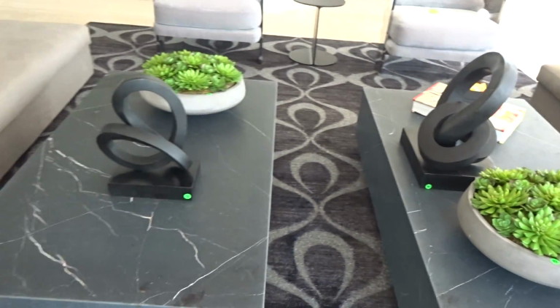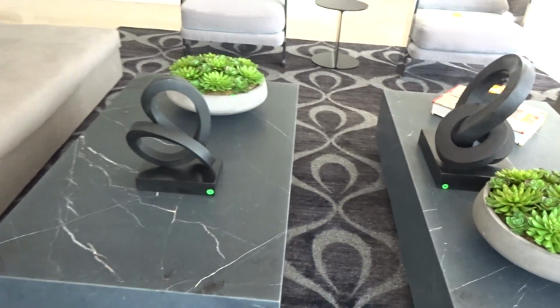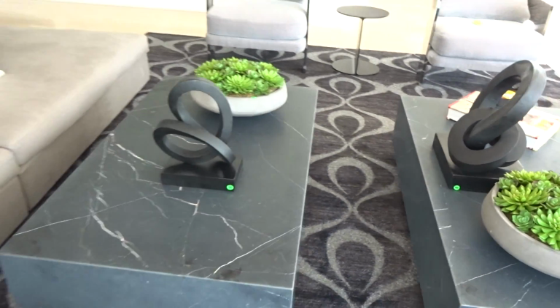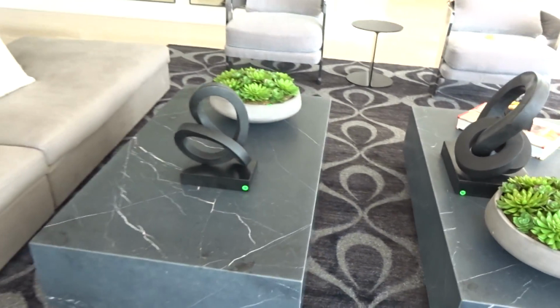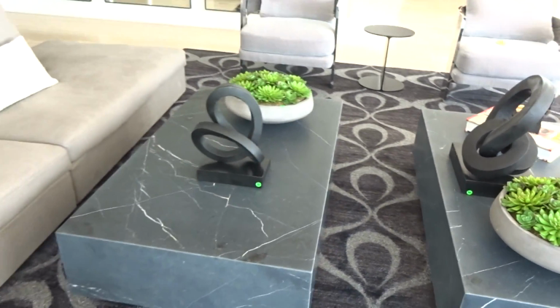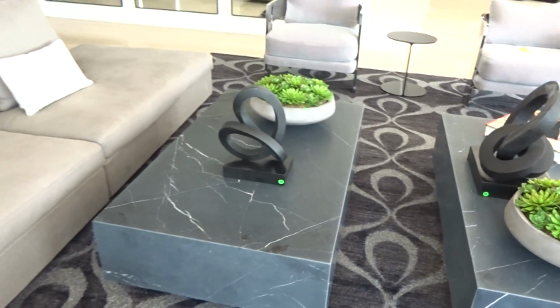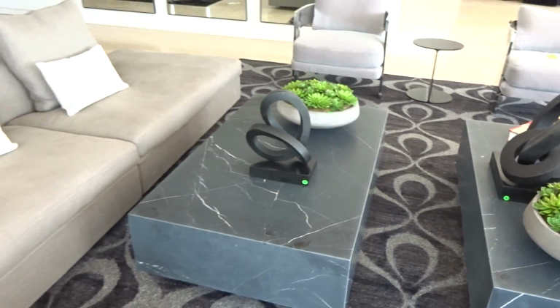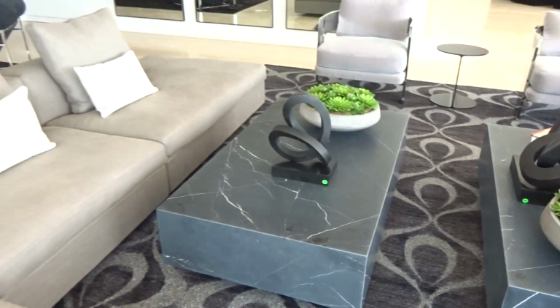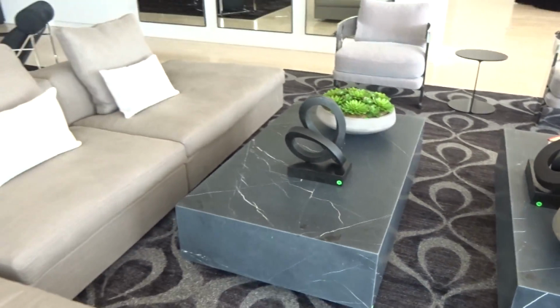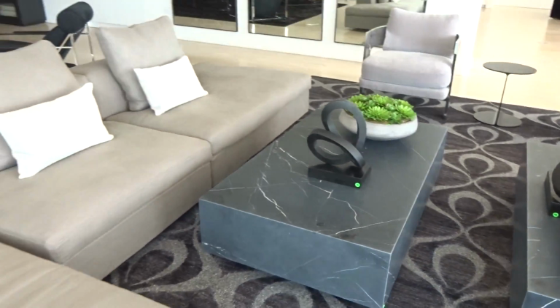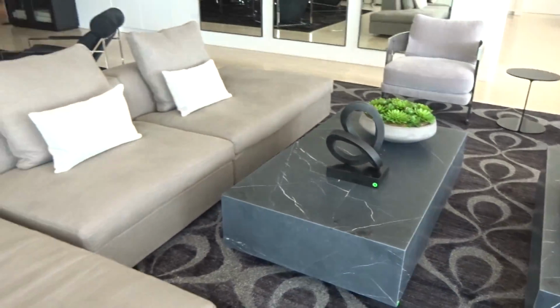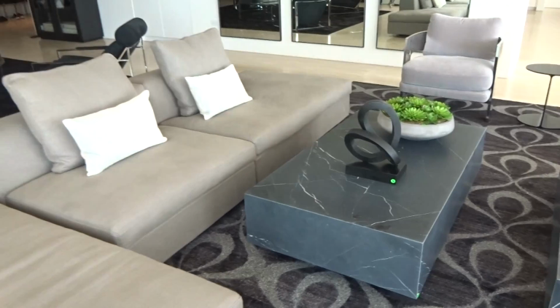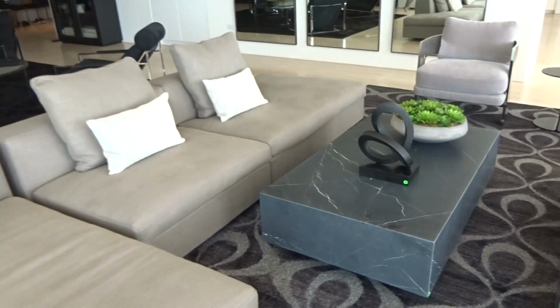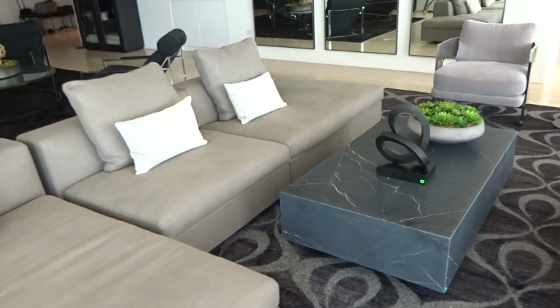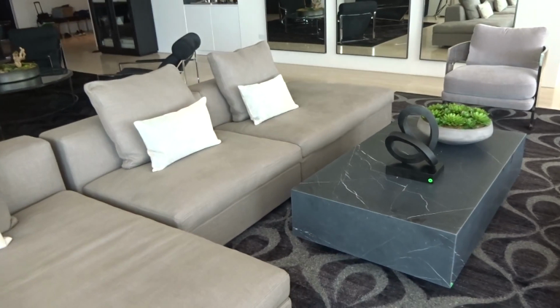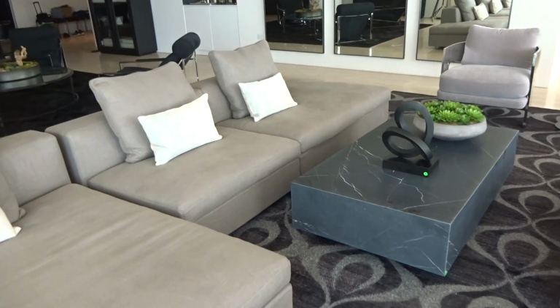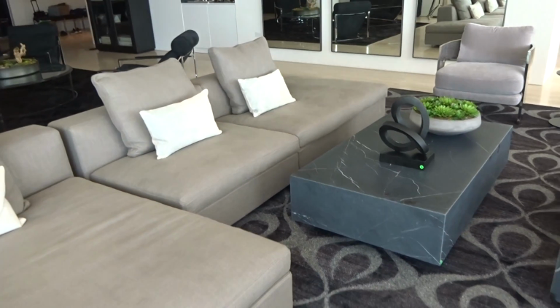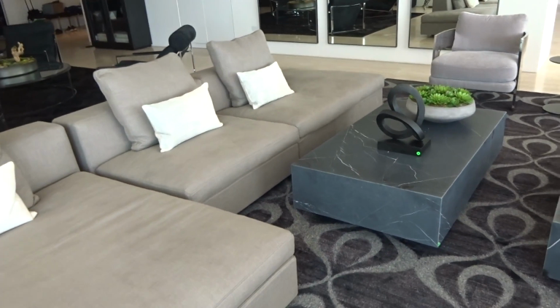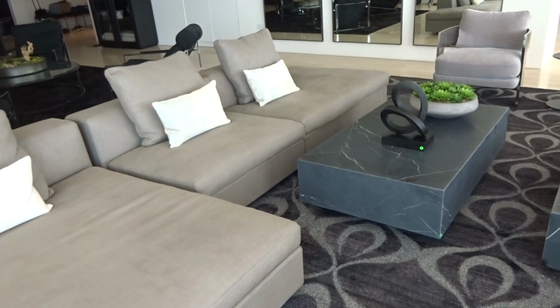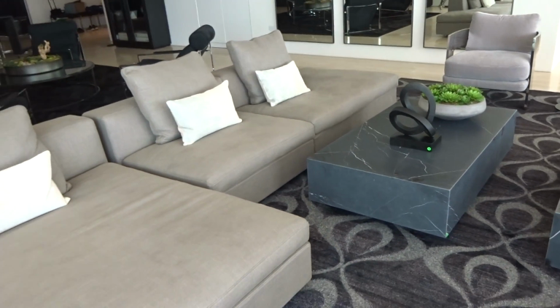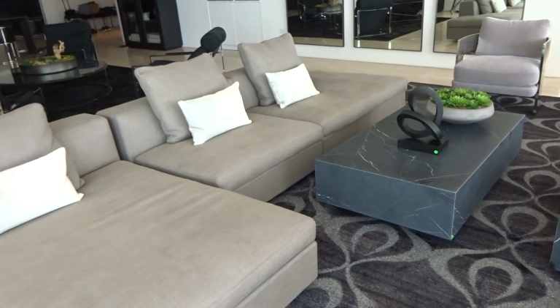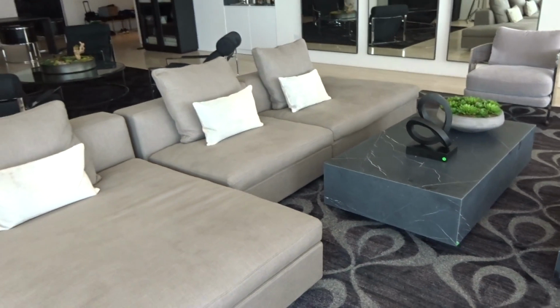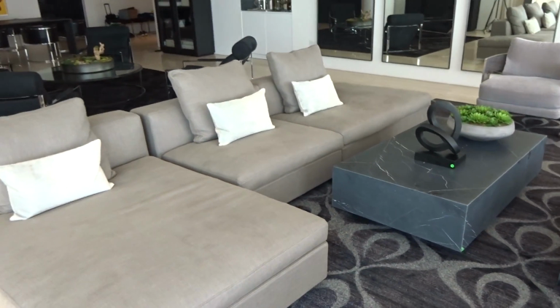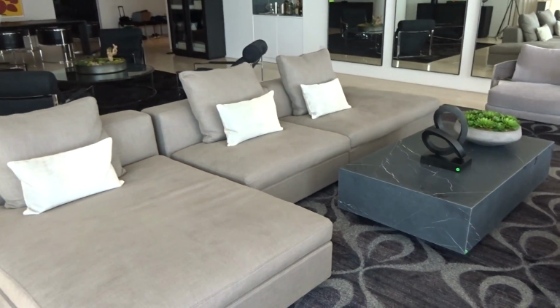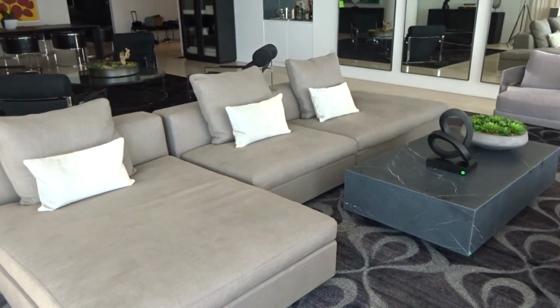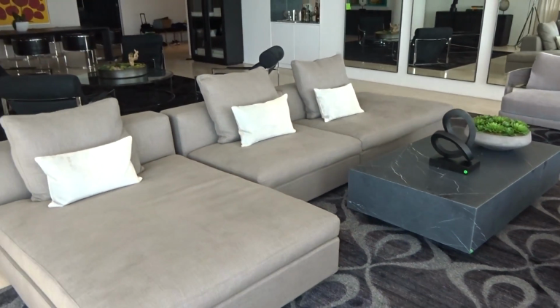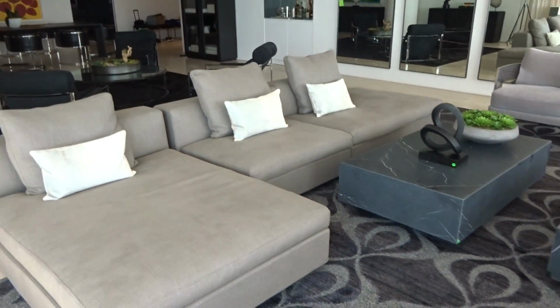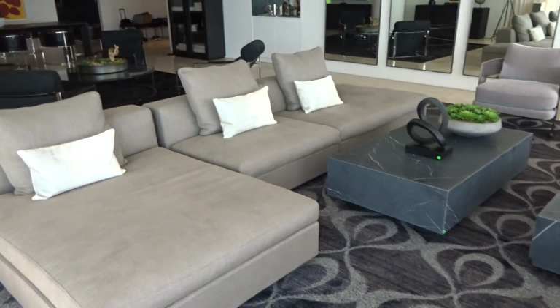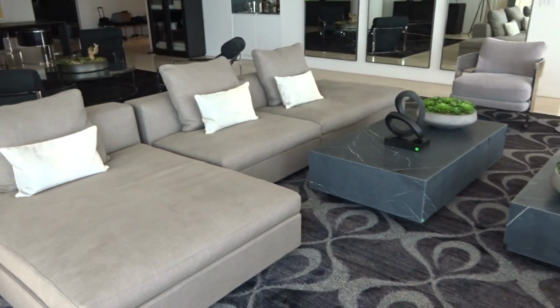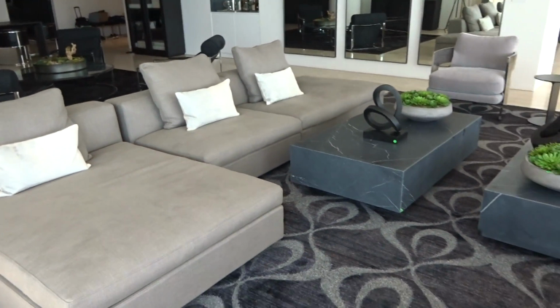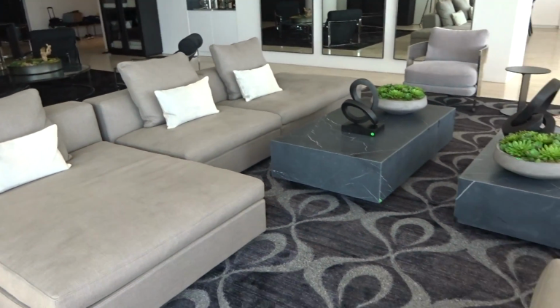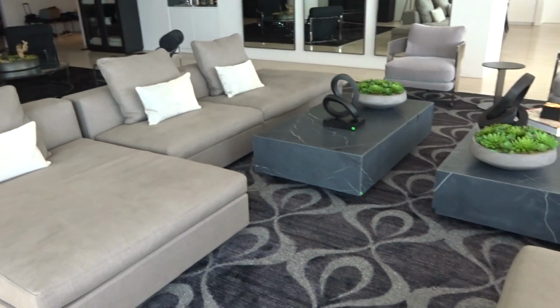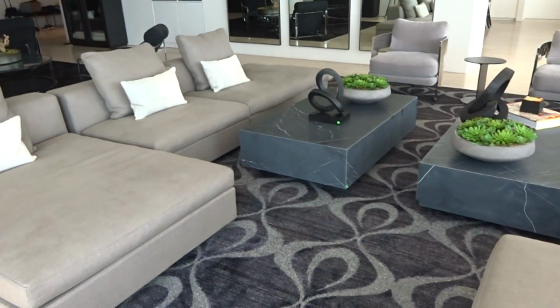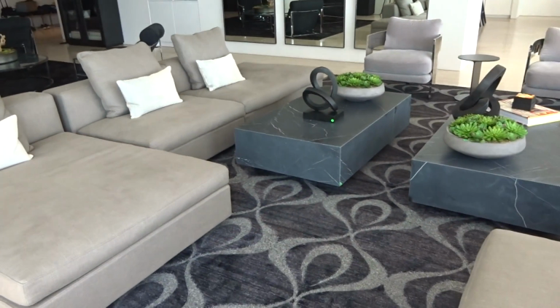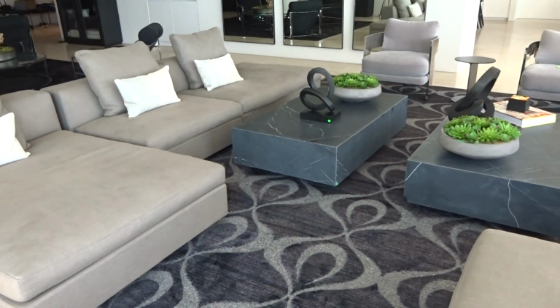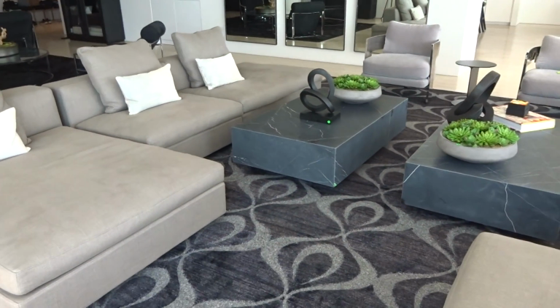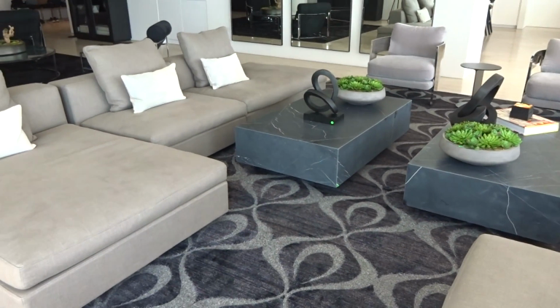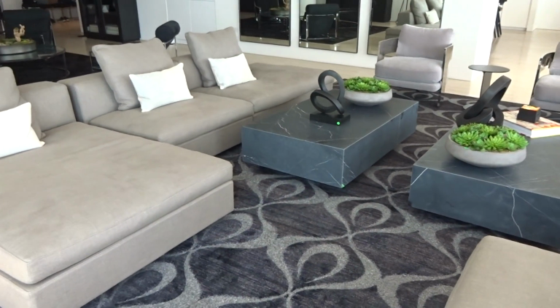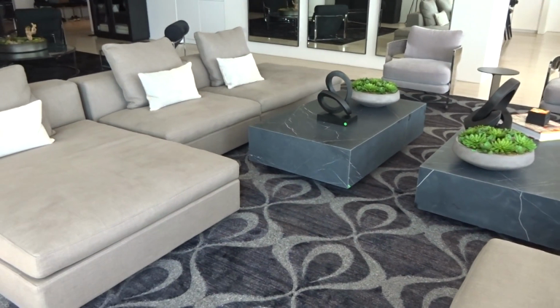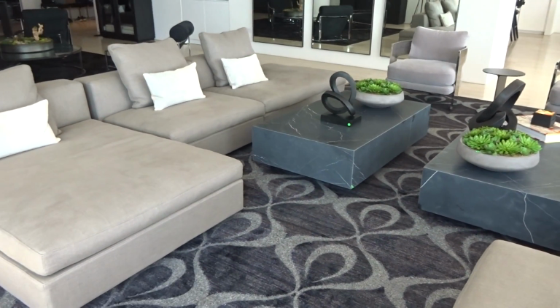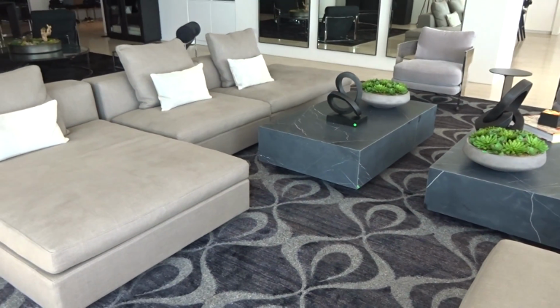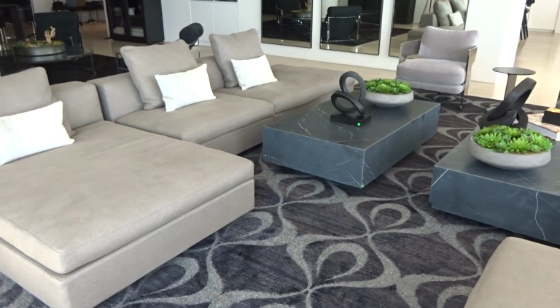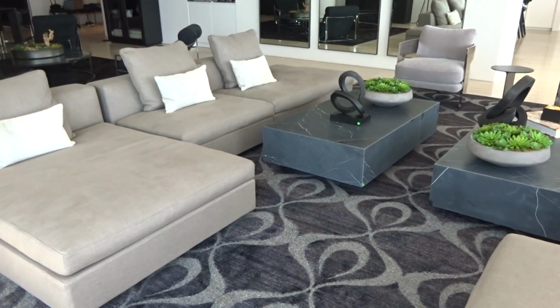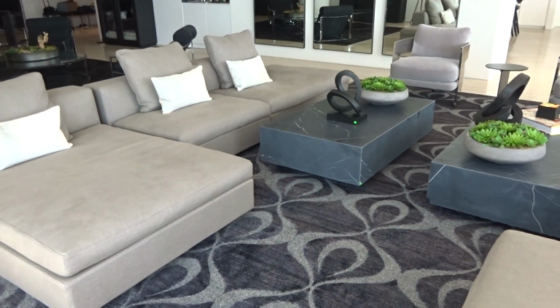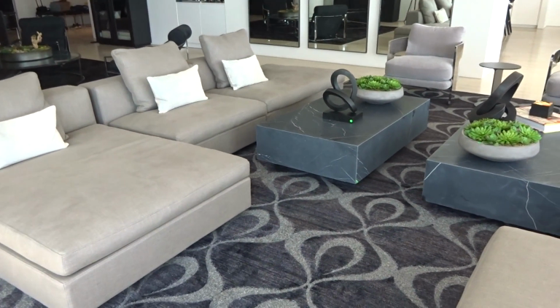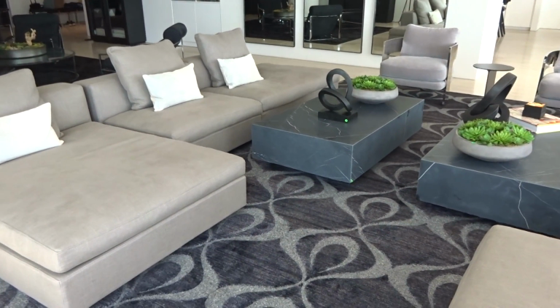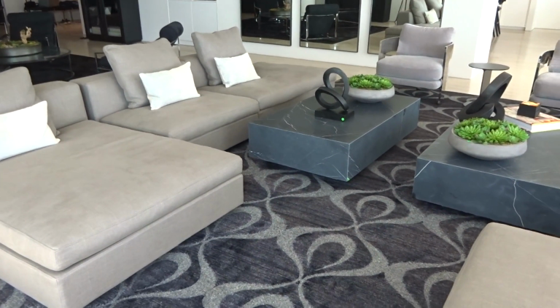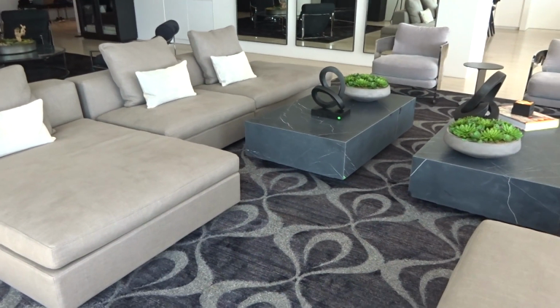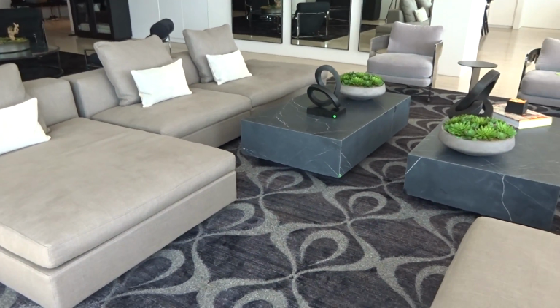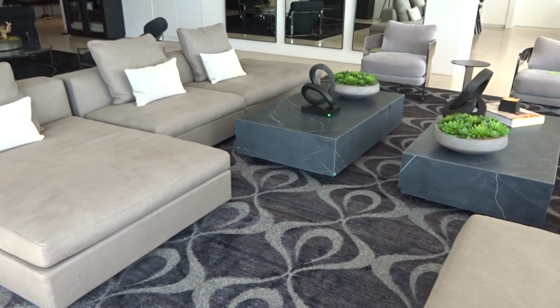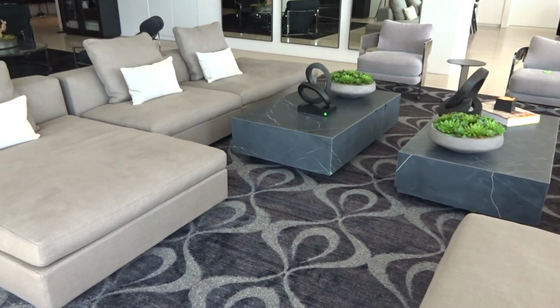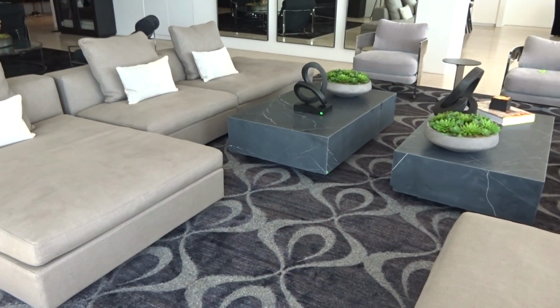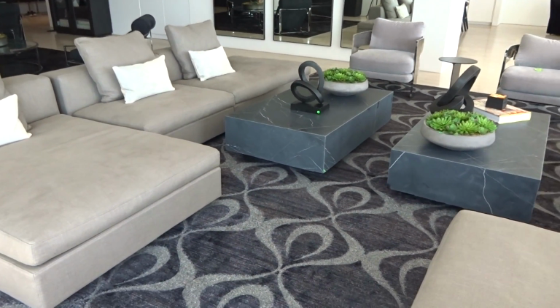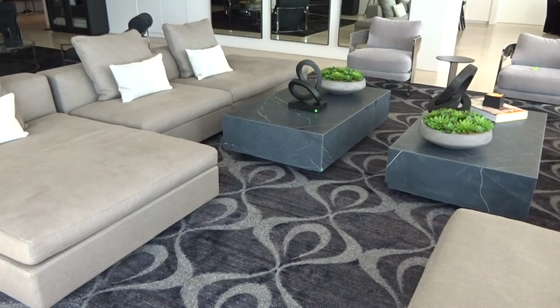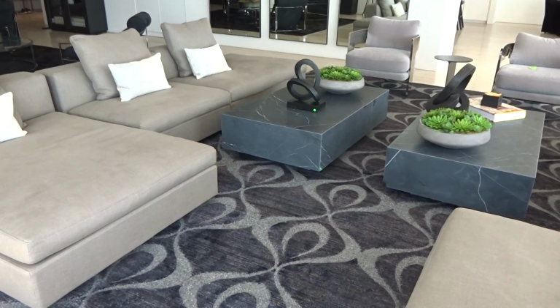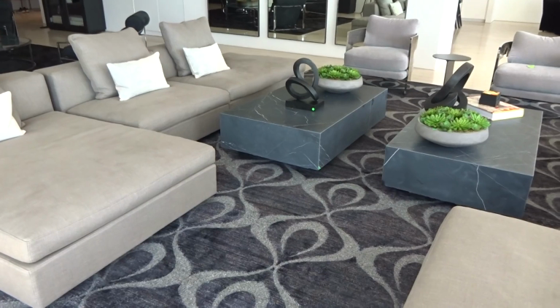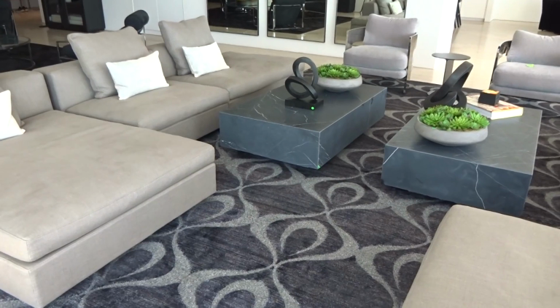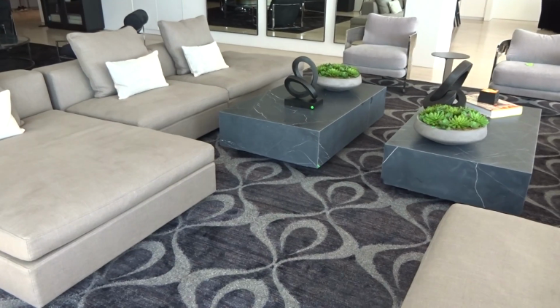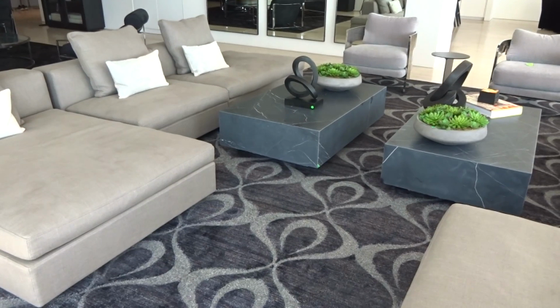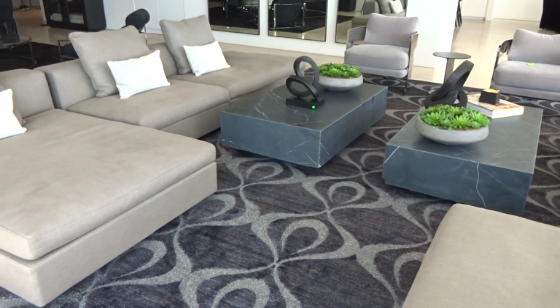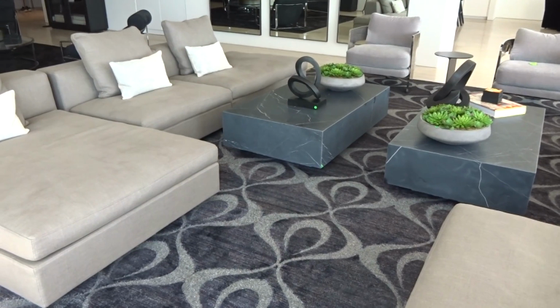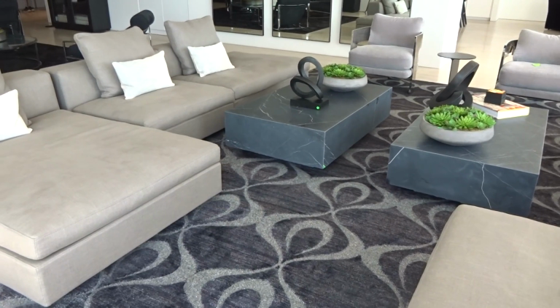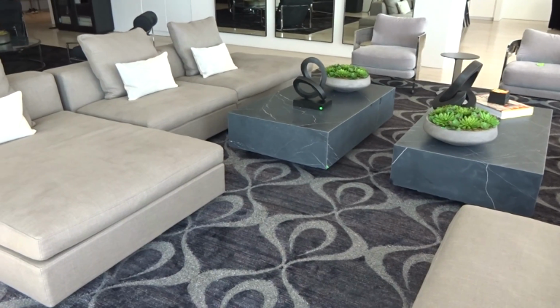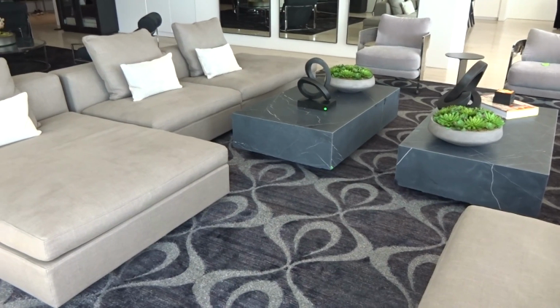All Restoration Hardware. Spent almost a half a million dollars to furnish this apartment.